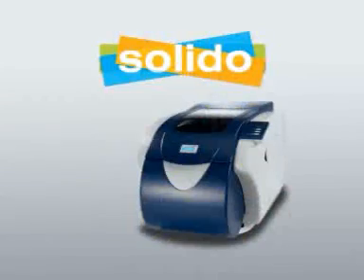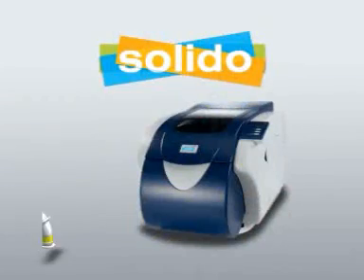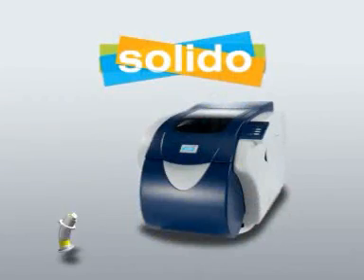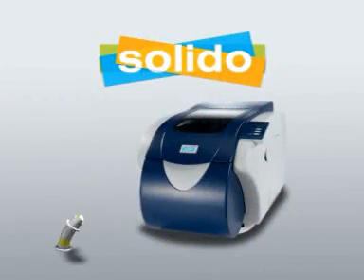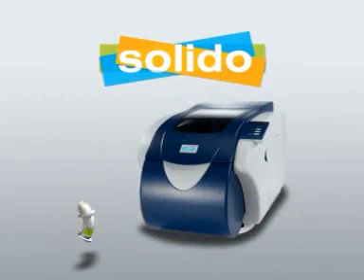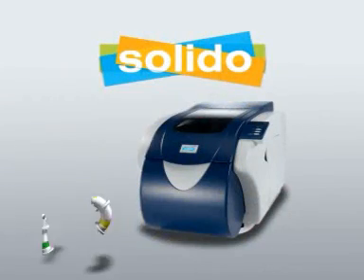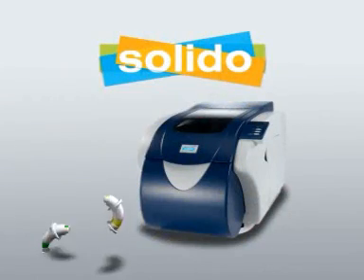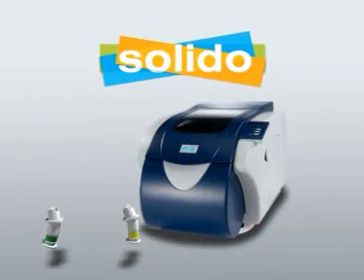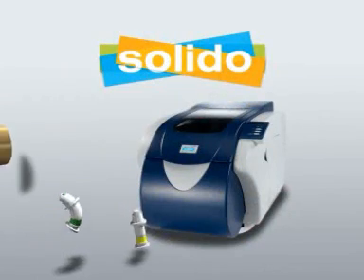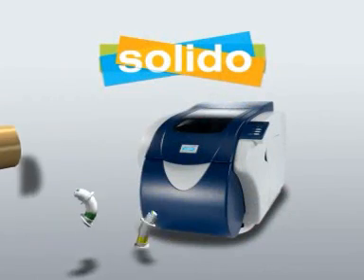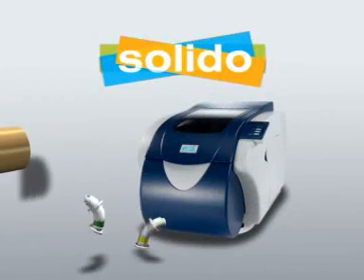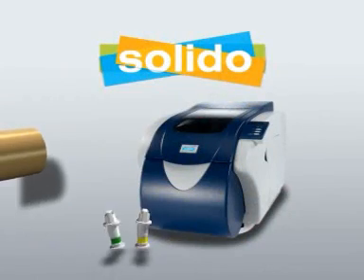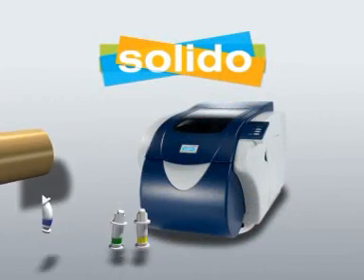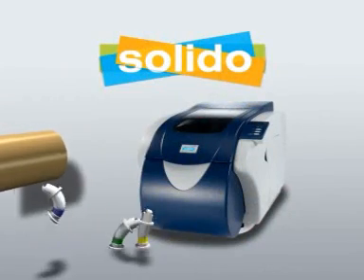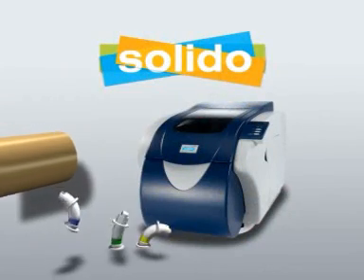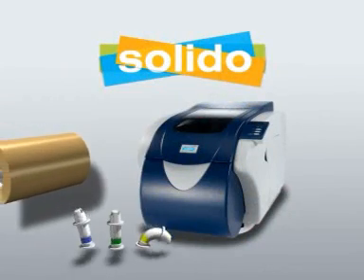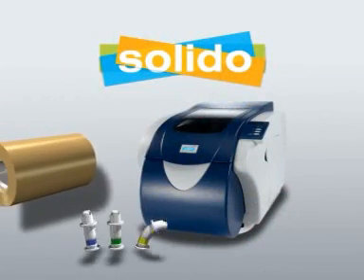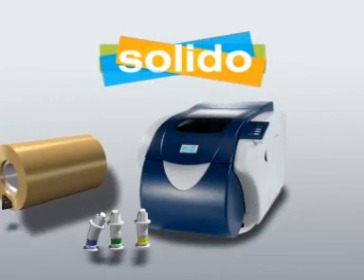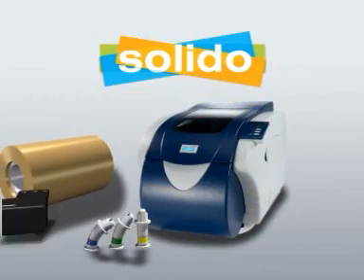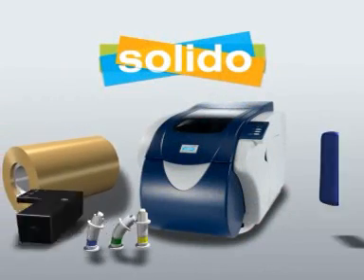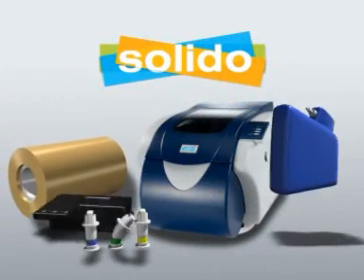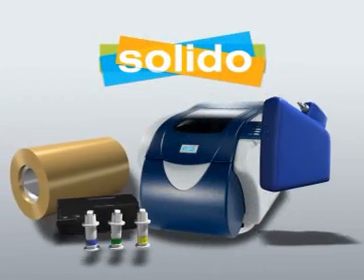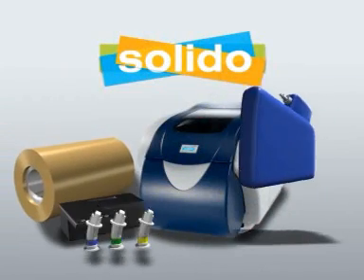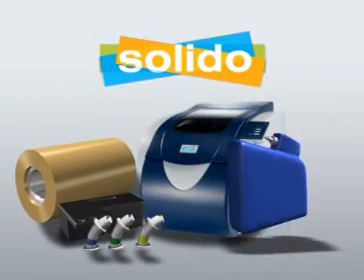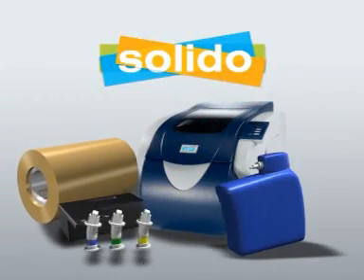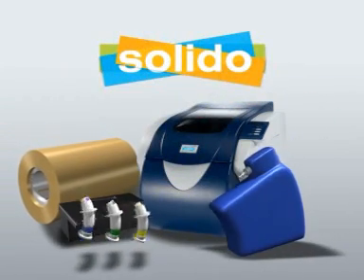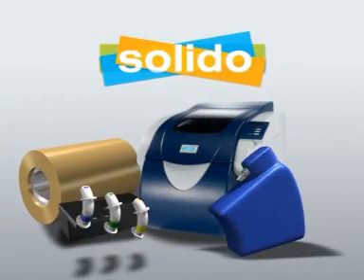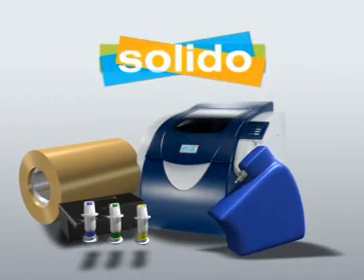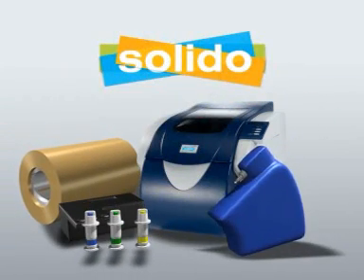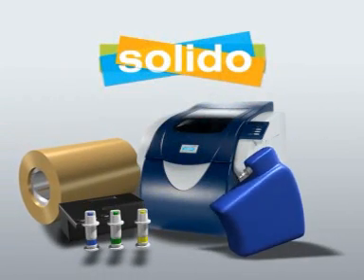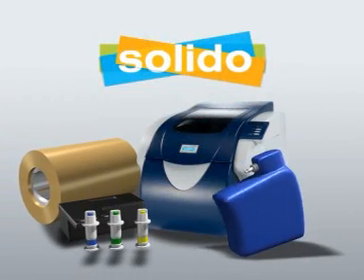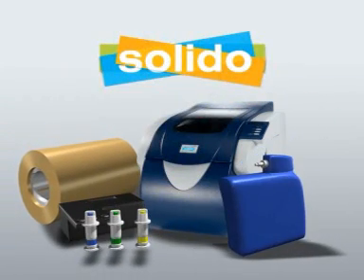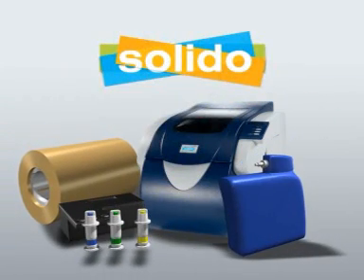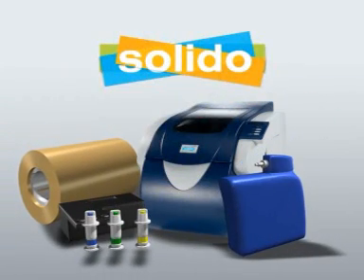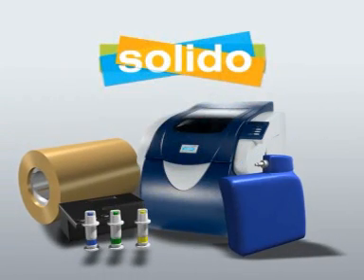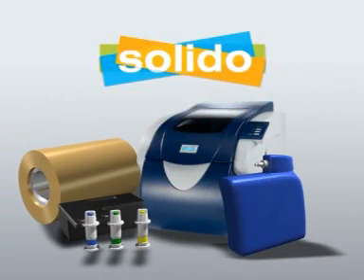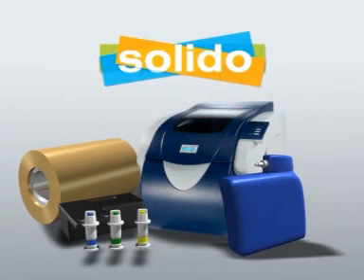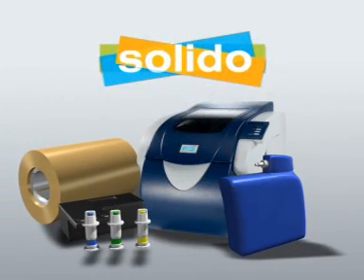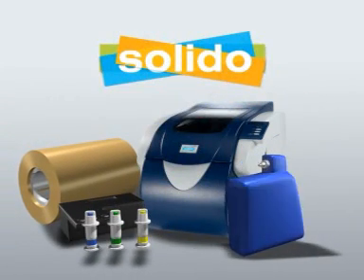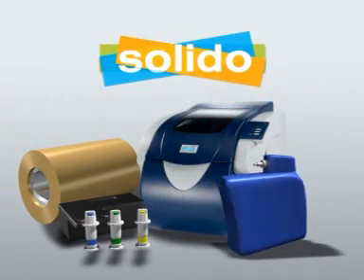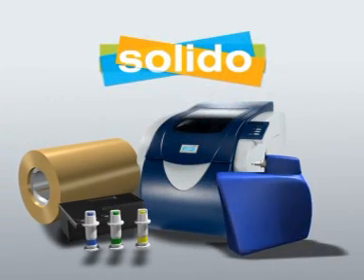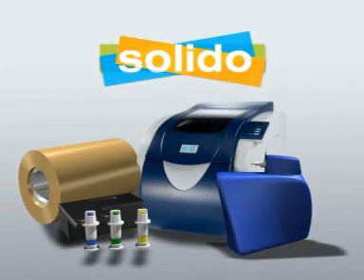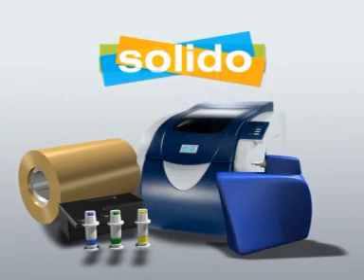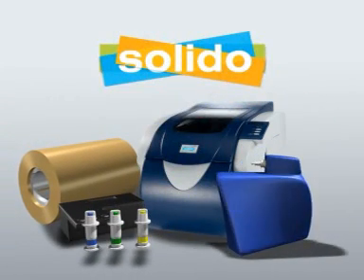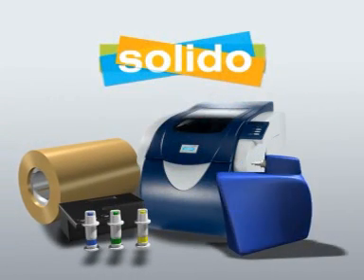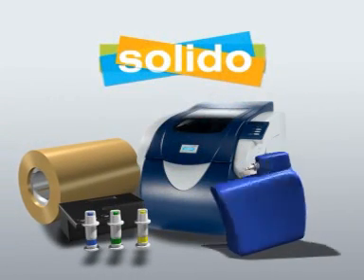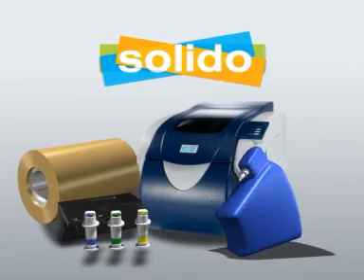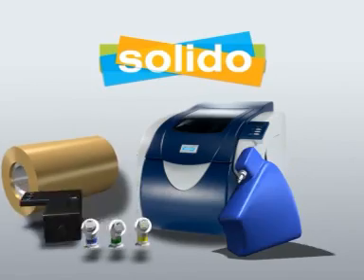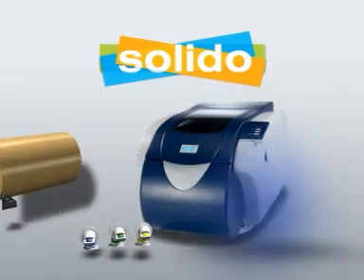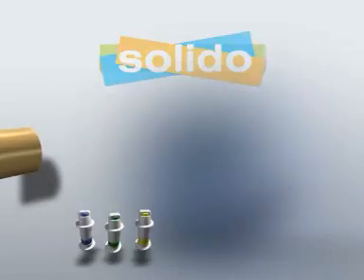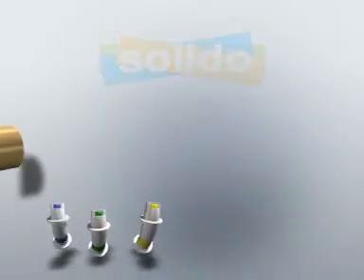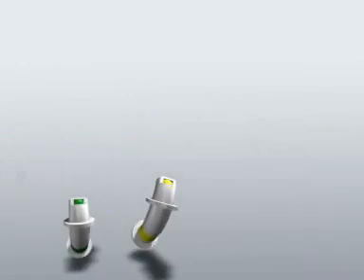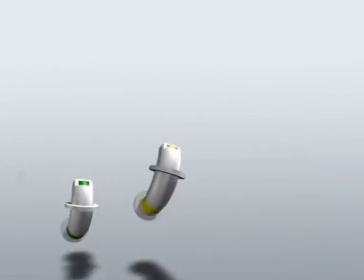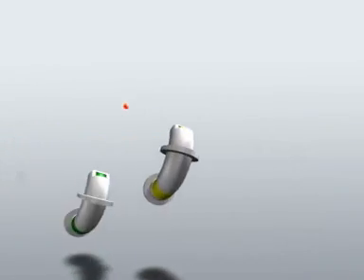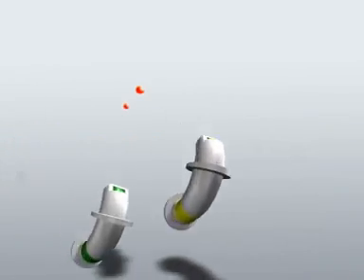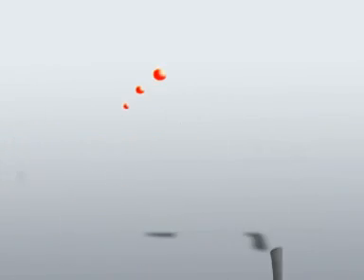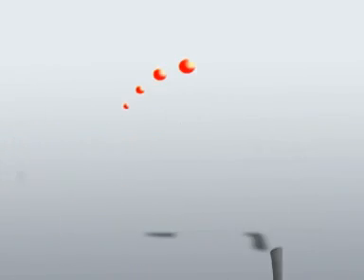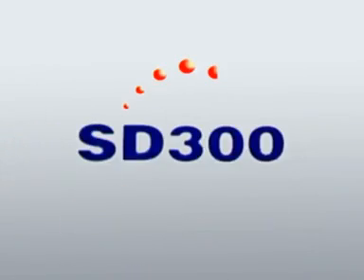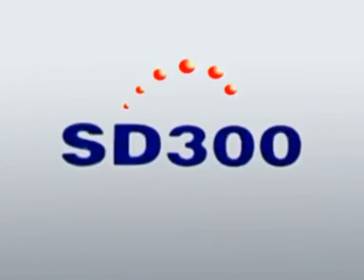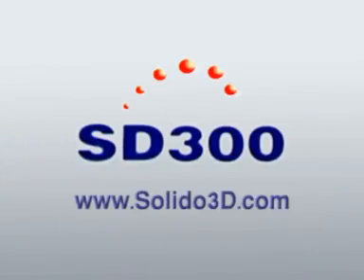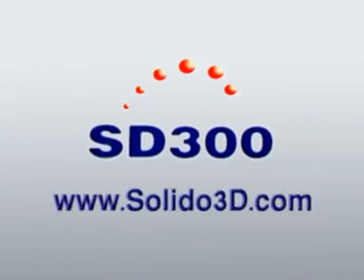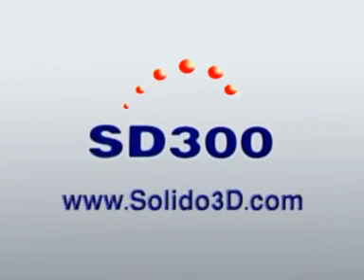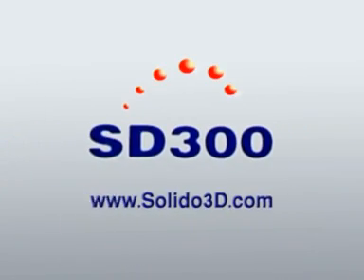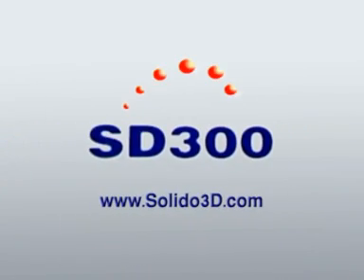Now Solido invites you to add another dimension to your printing and change the way you've designed forever. With the SD300.